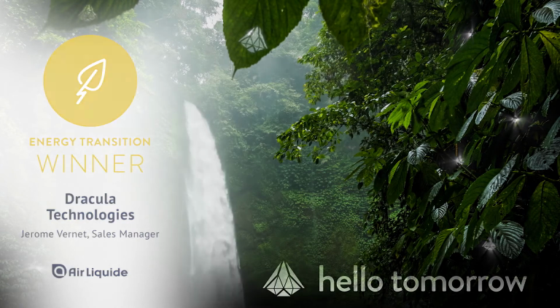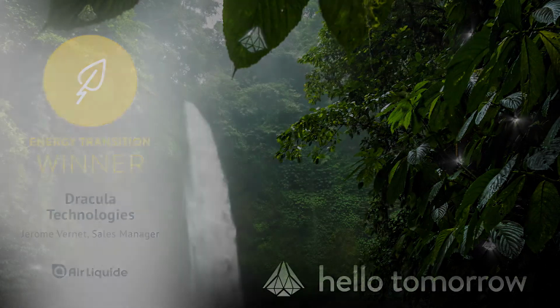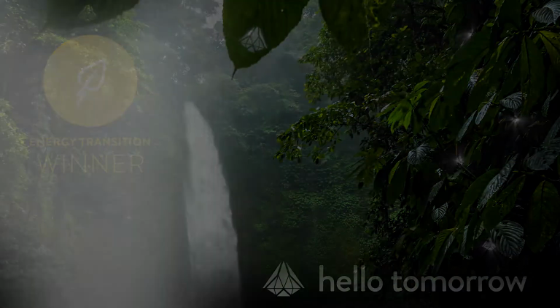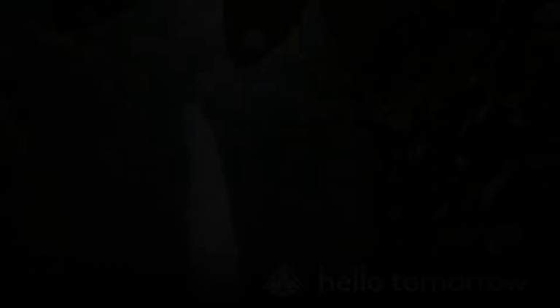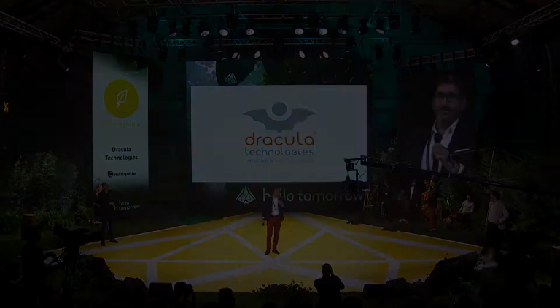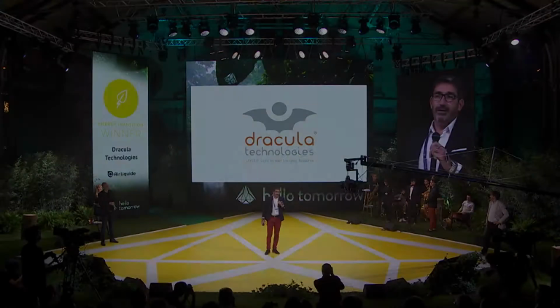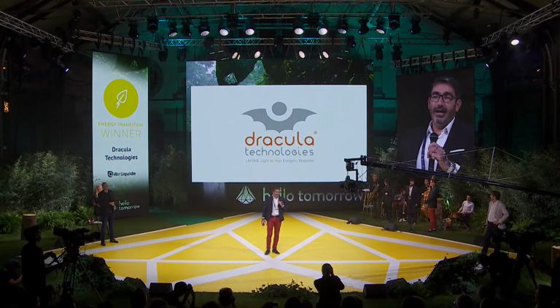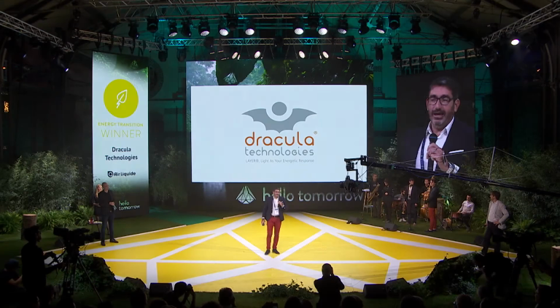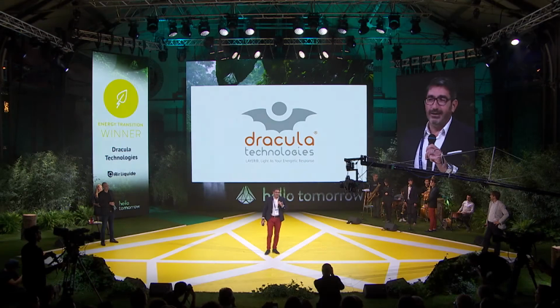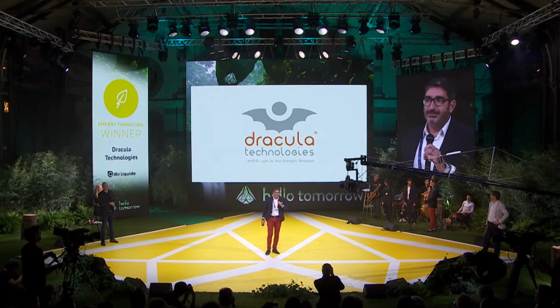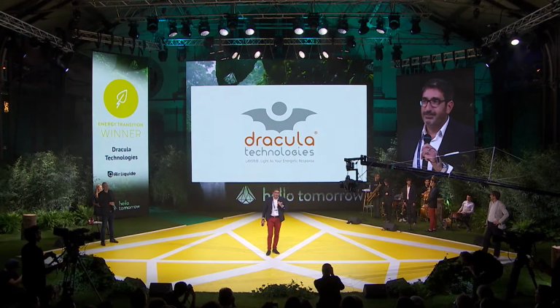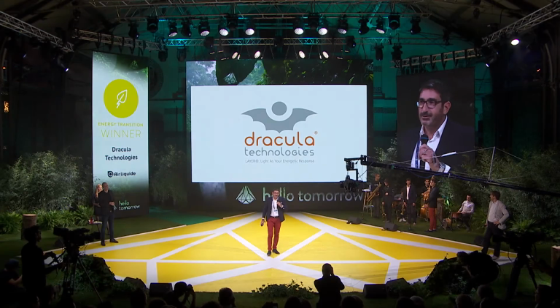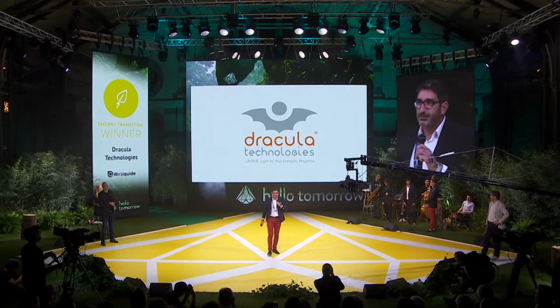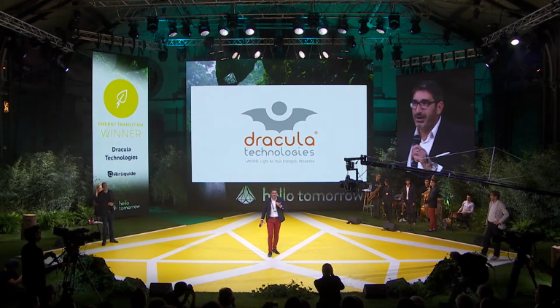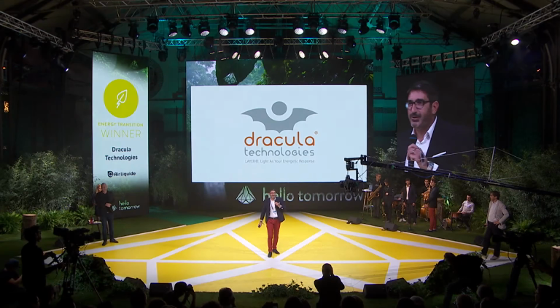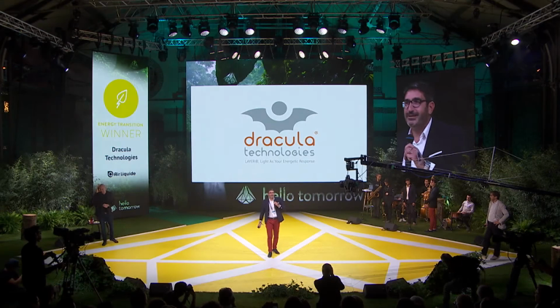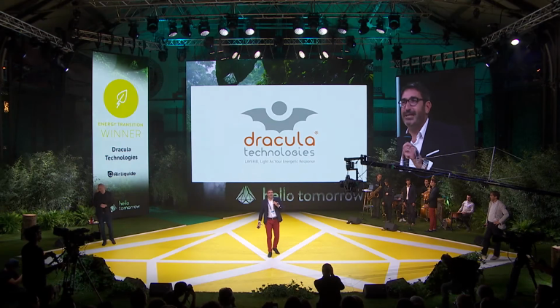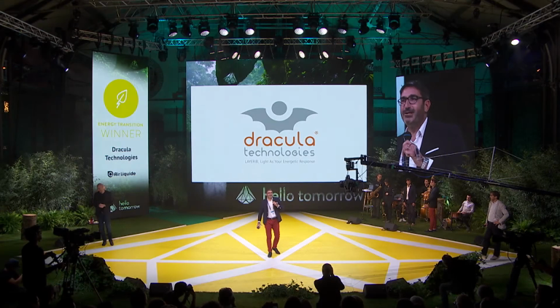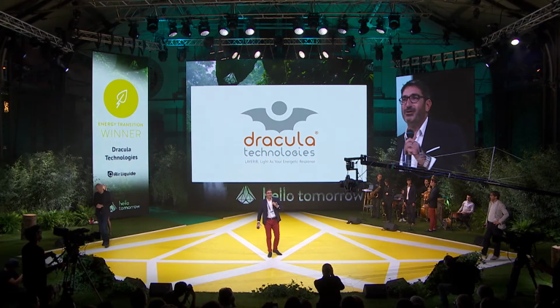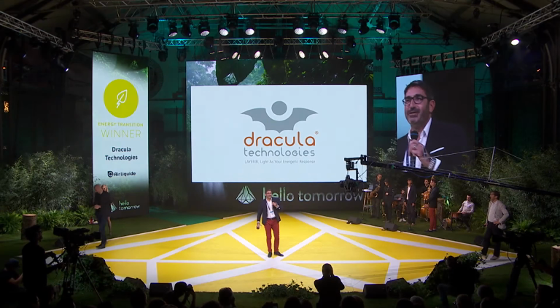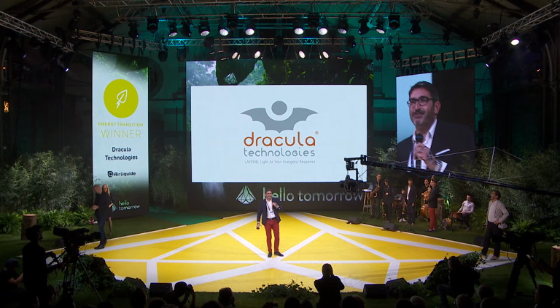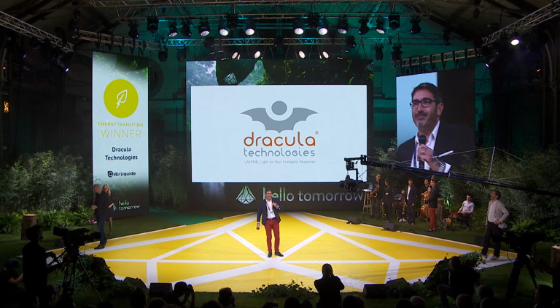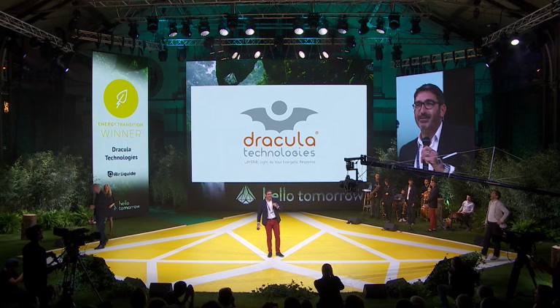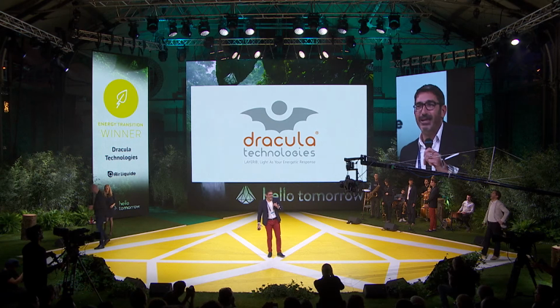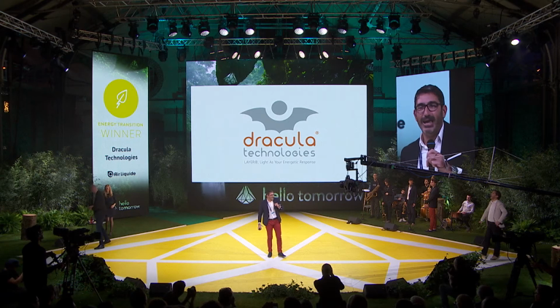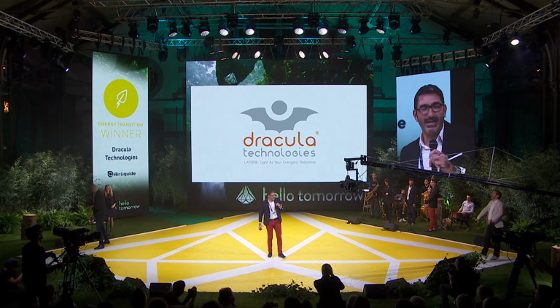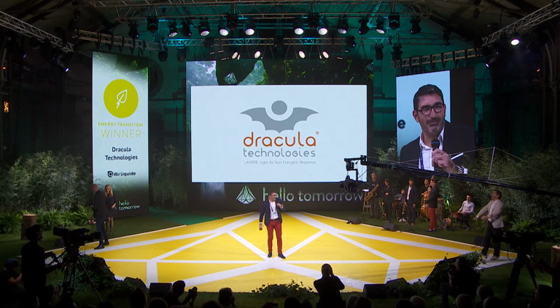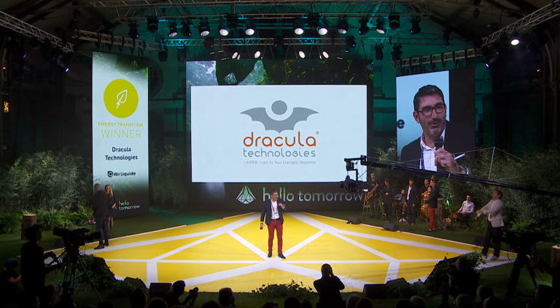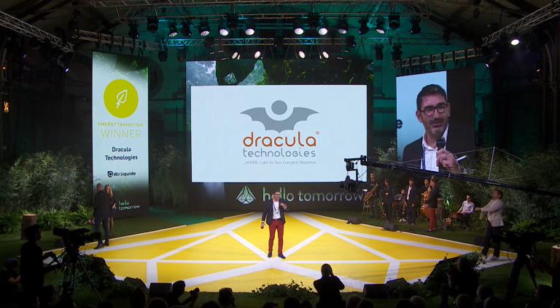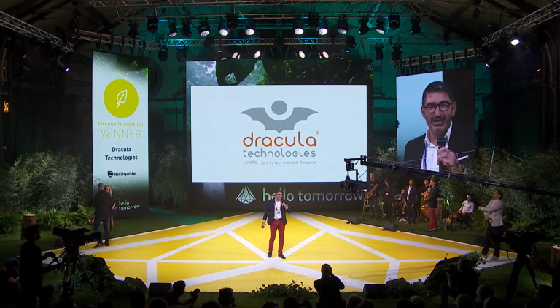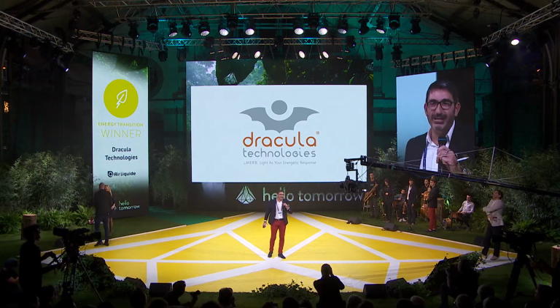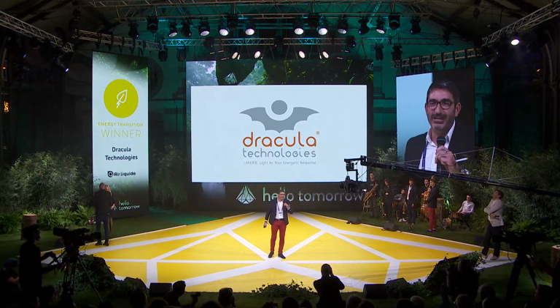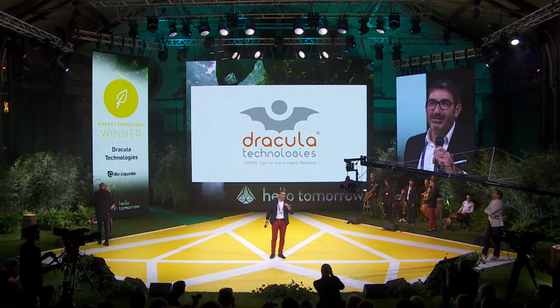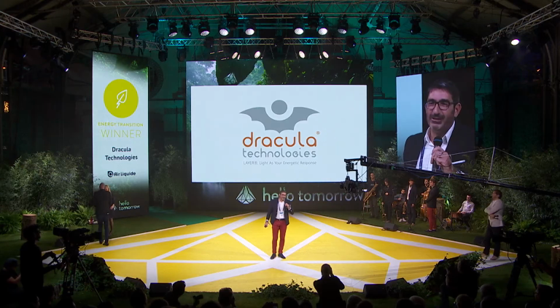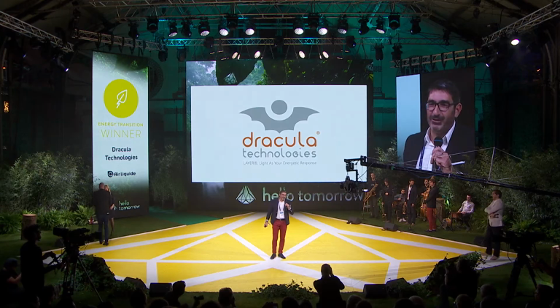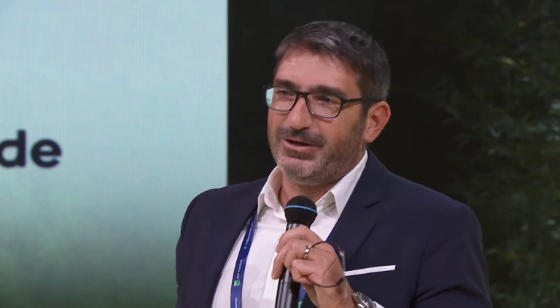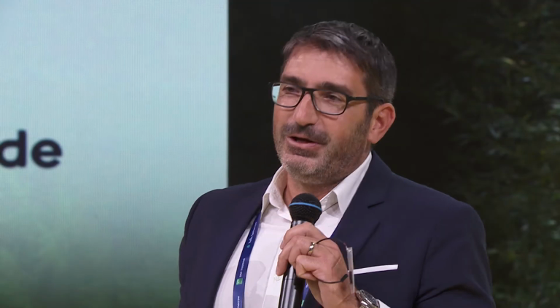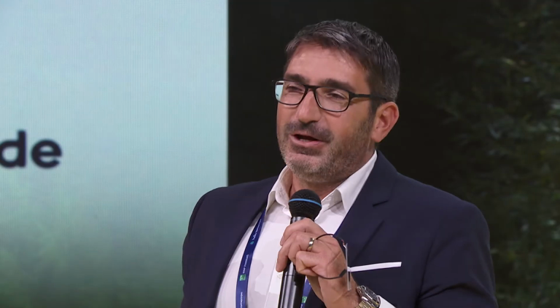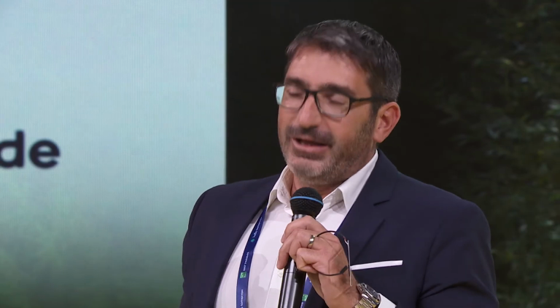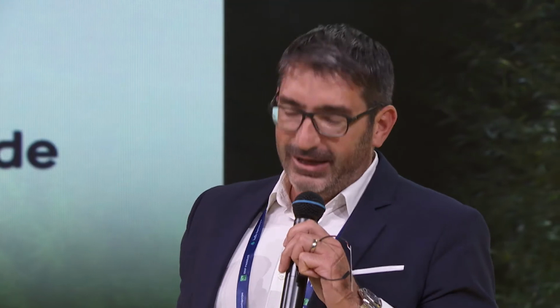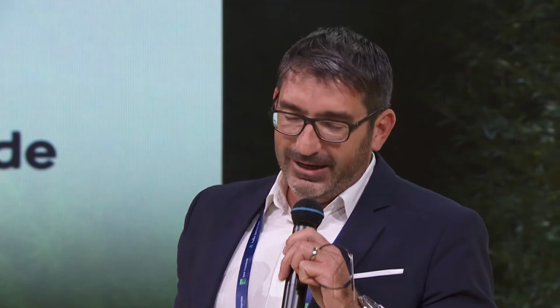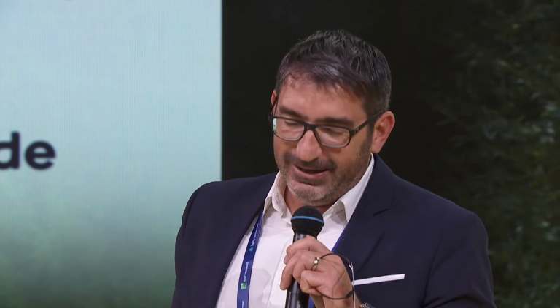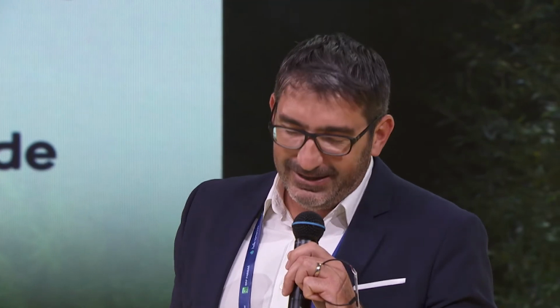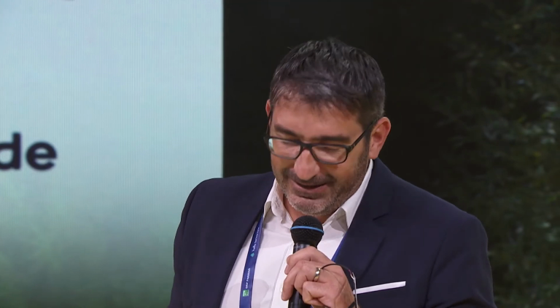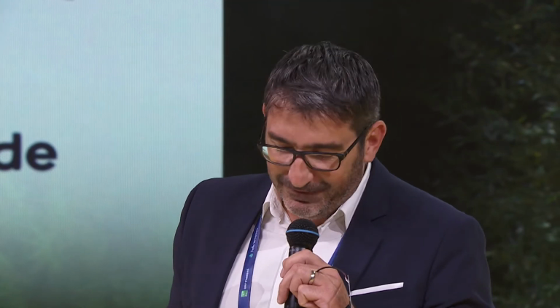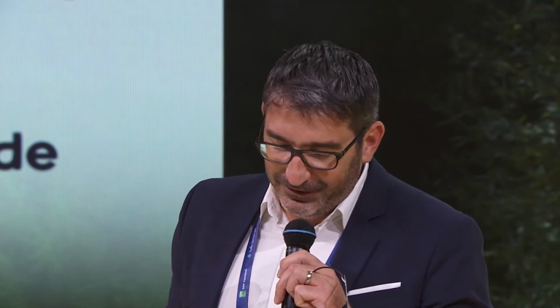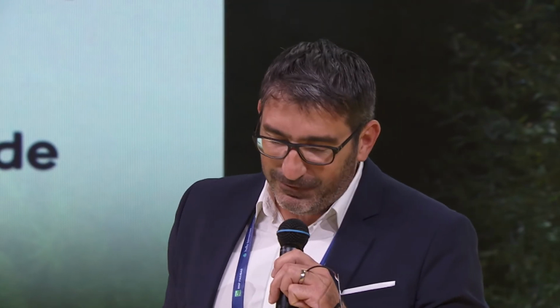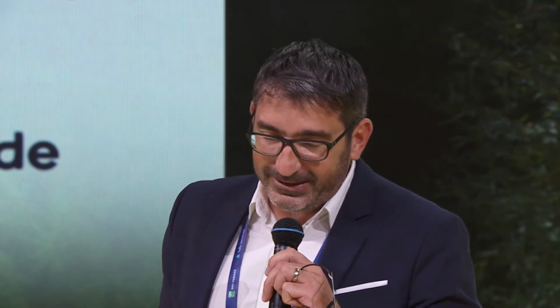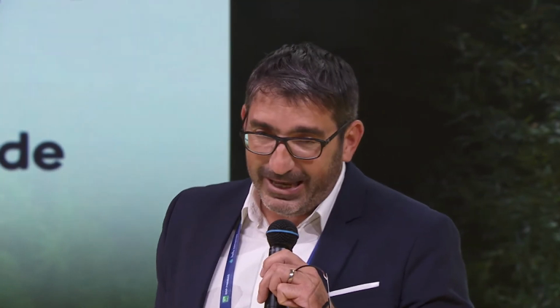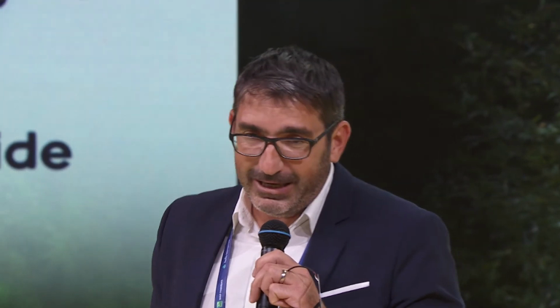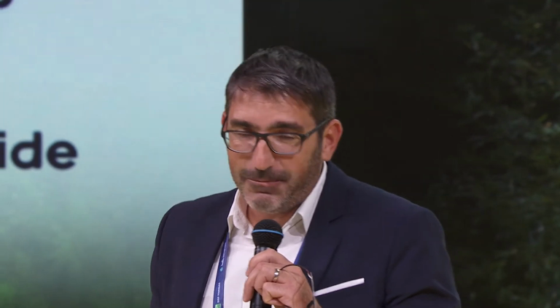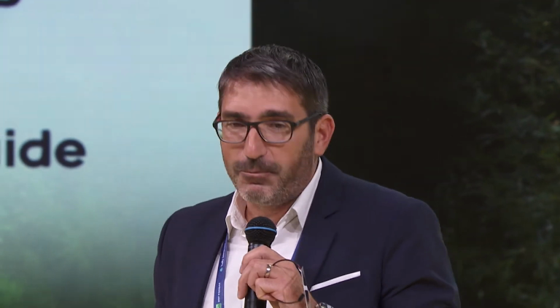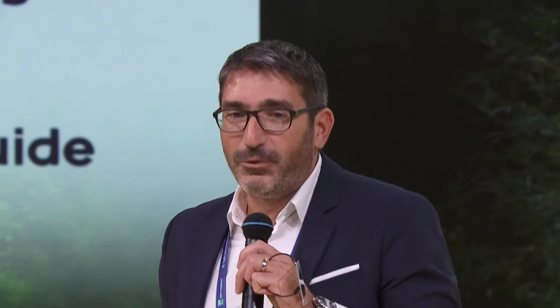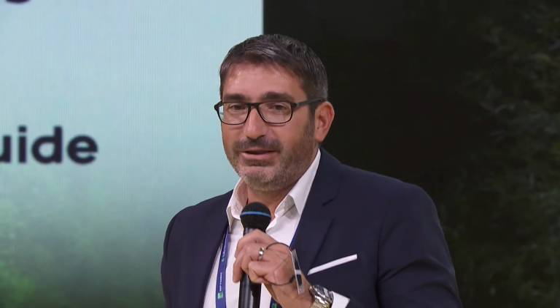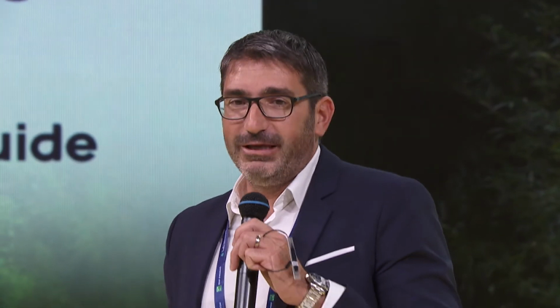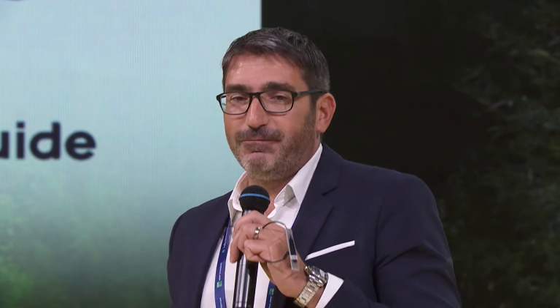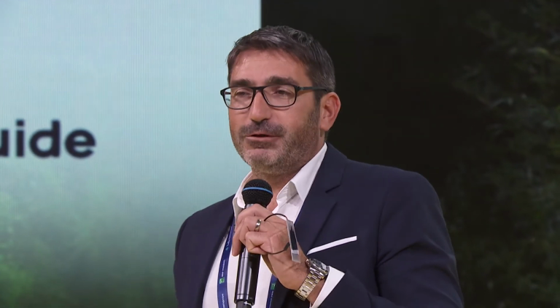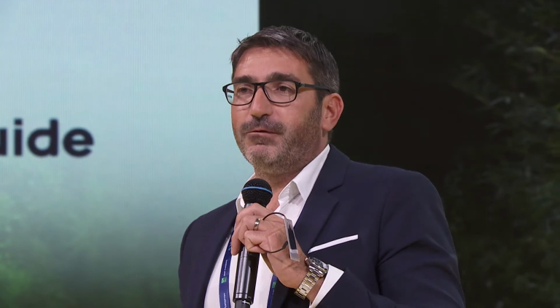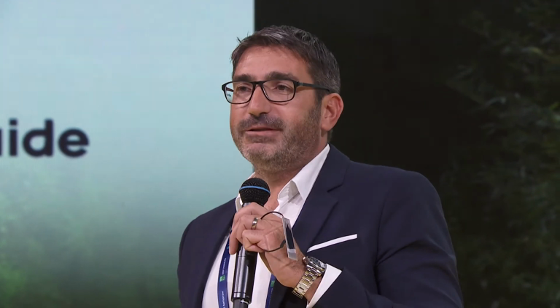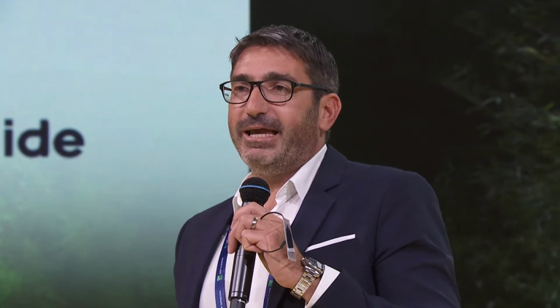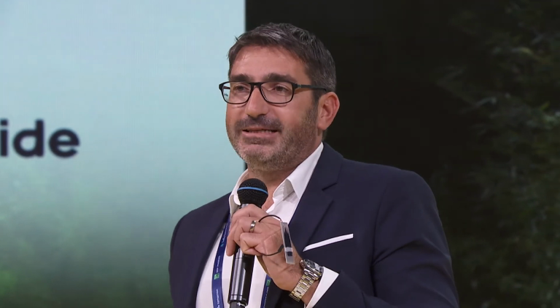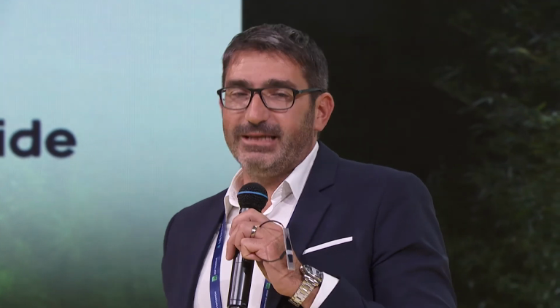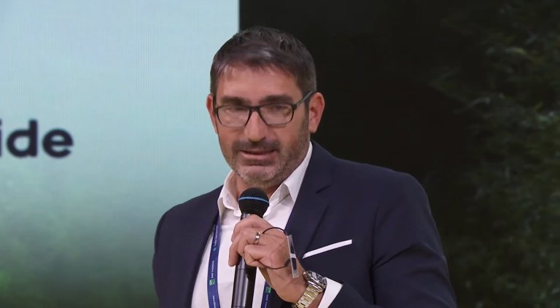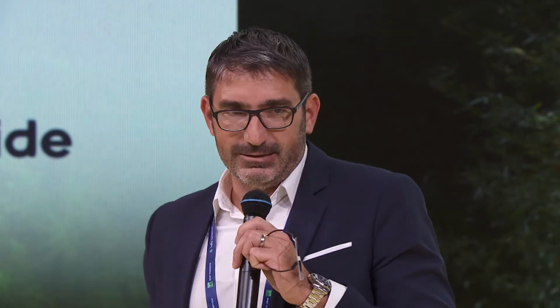Hi, Dracula Technology, expert in digital photovoltaic, printed photovoltaic cells.